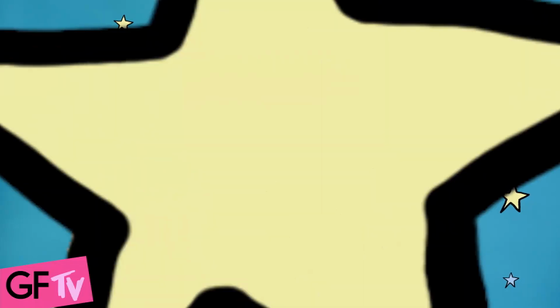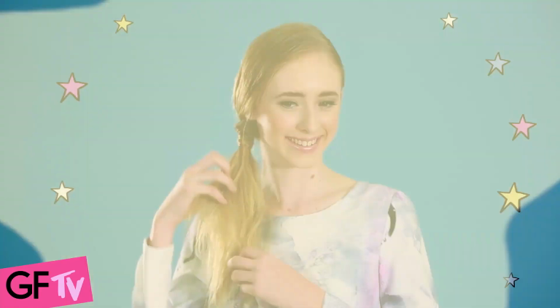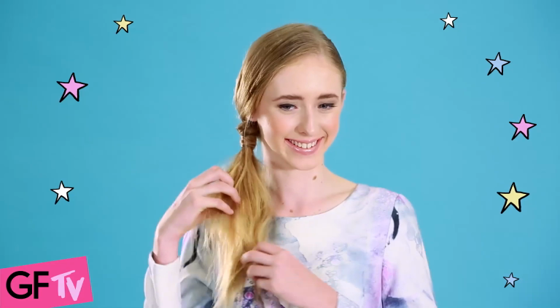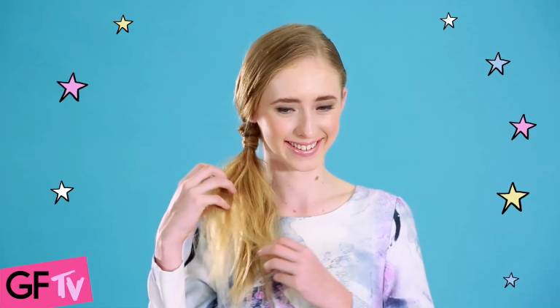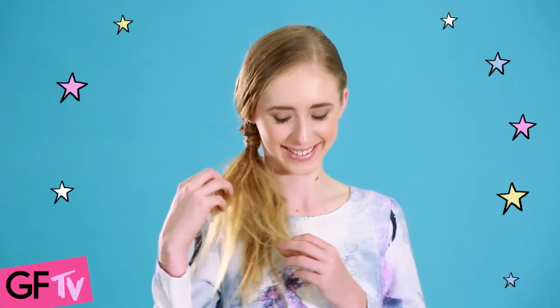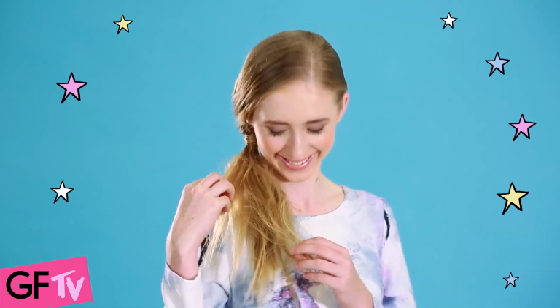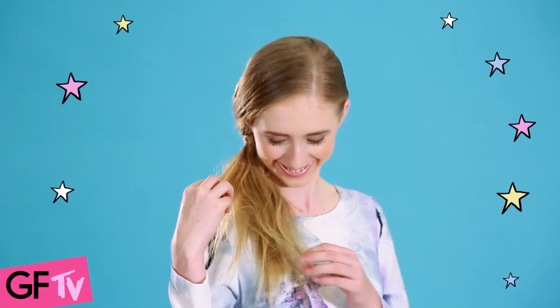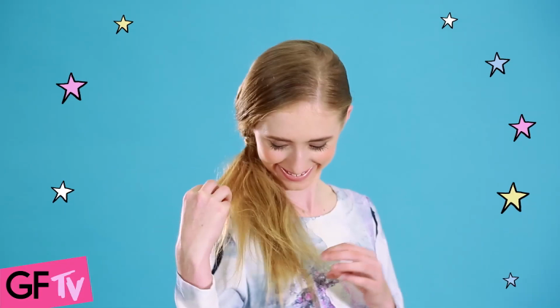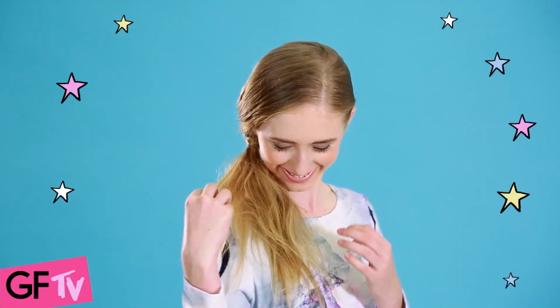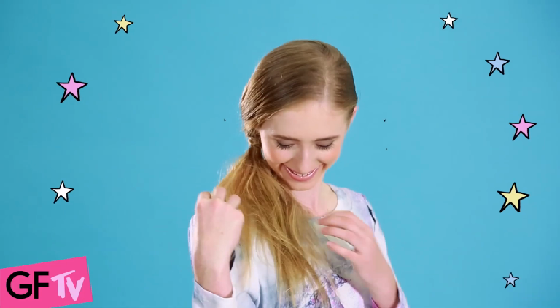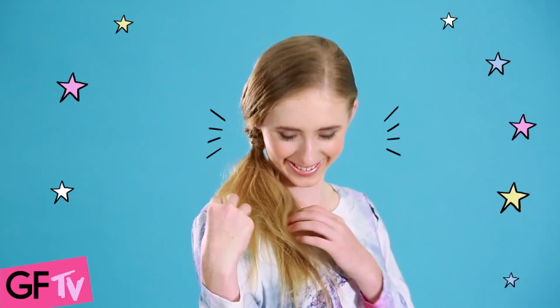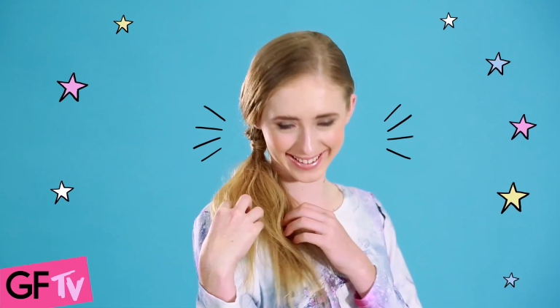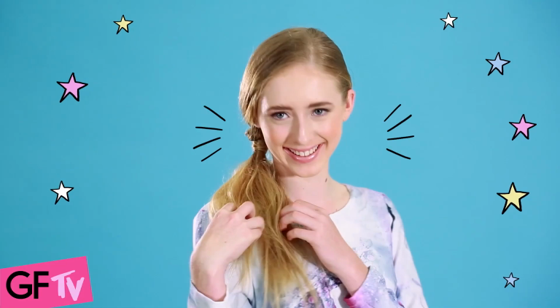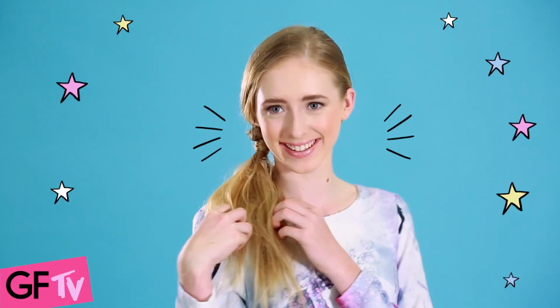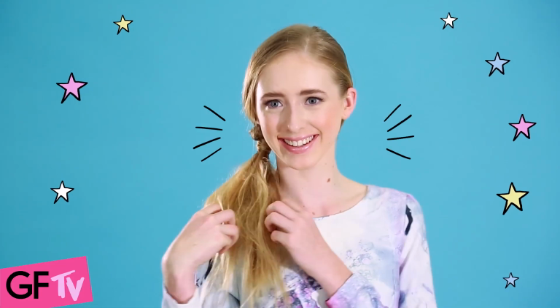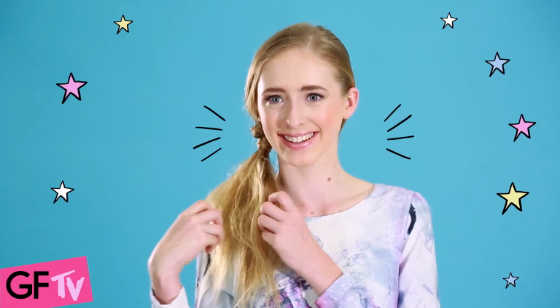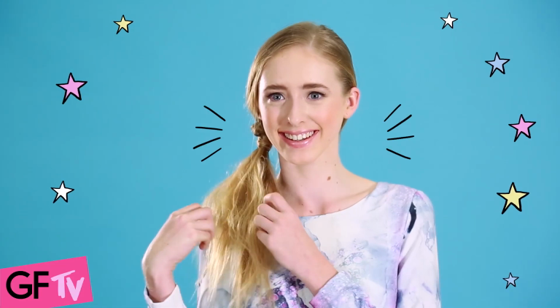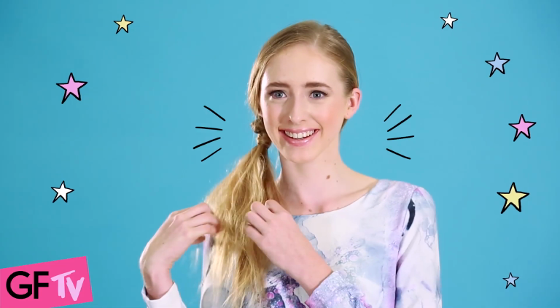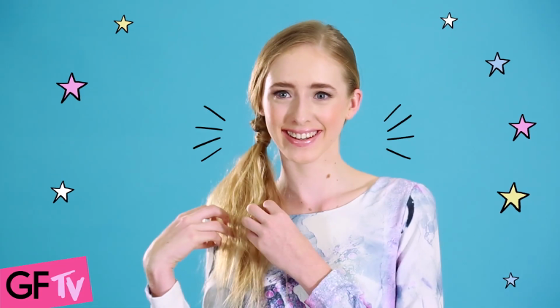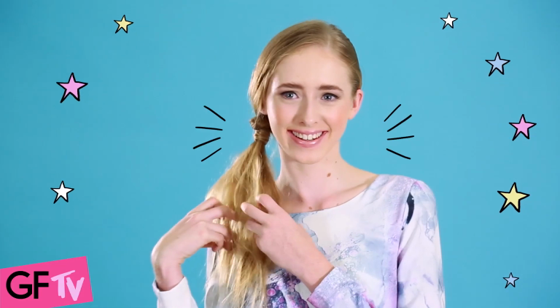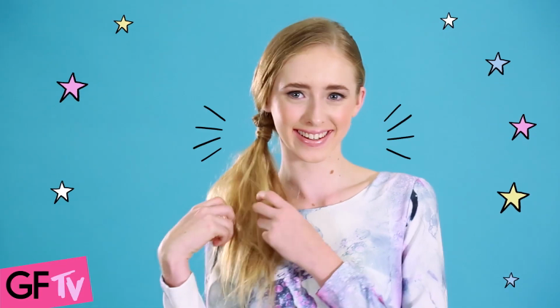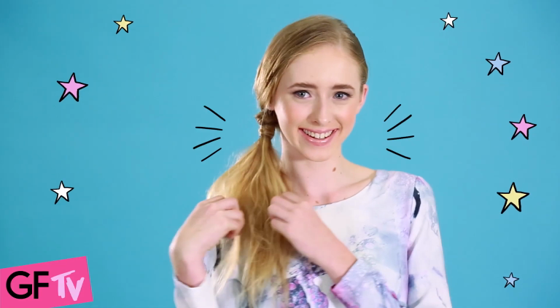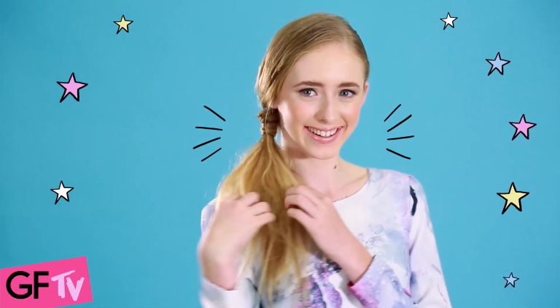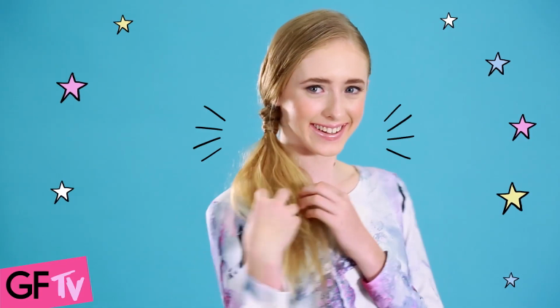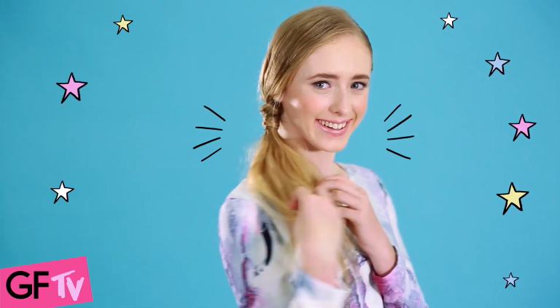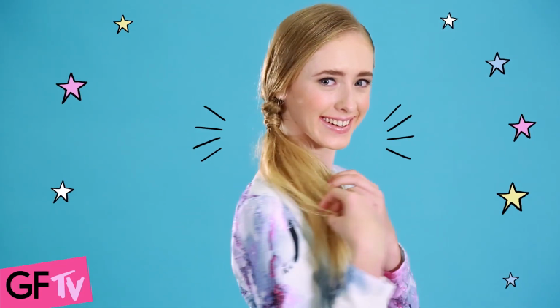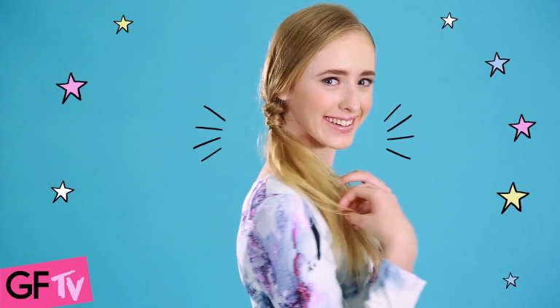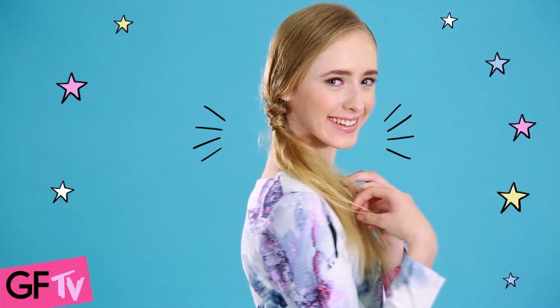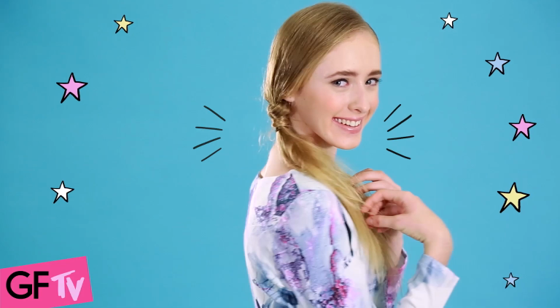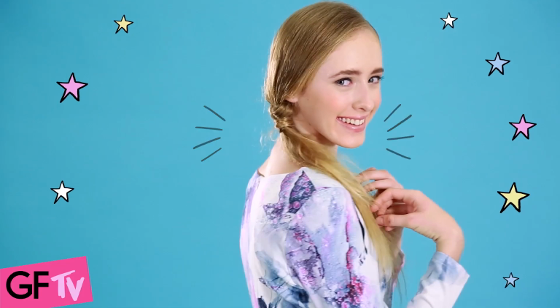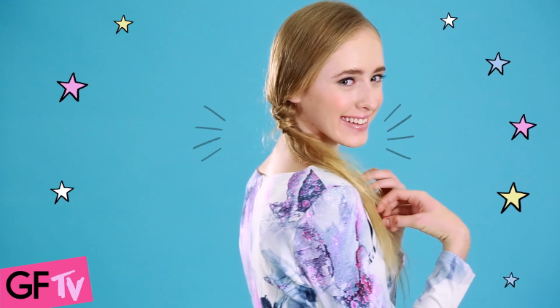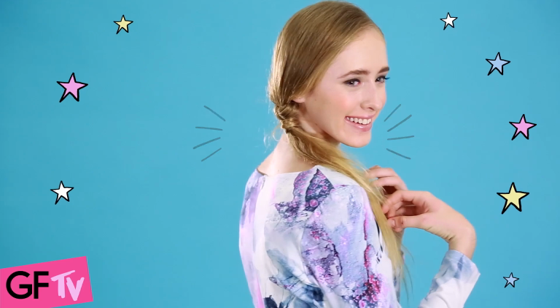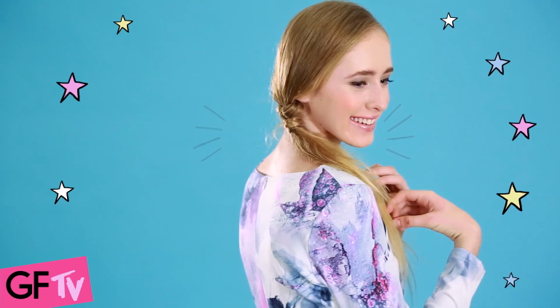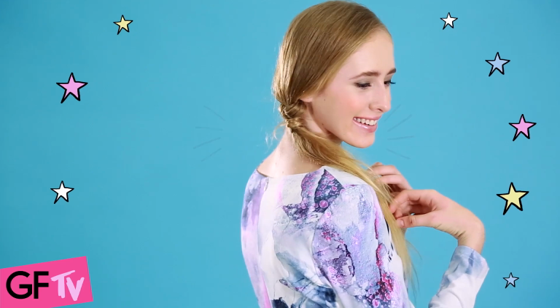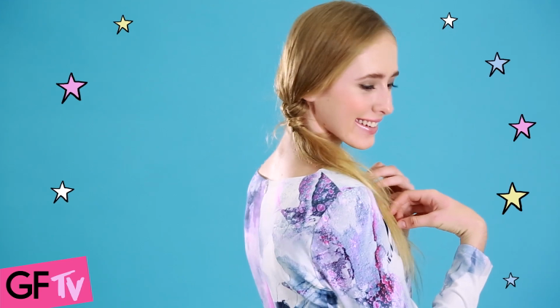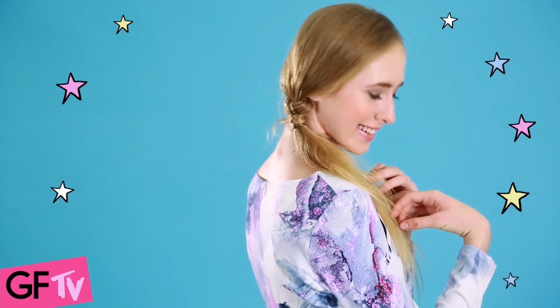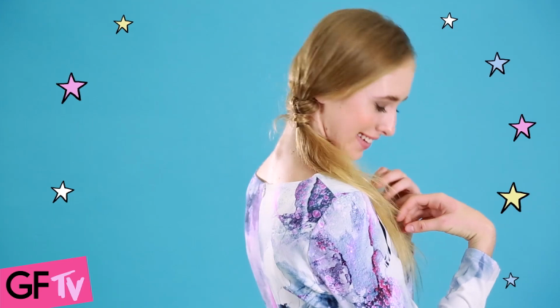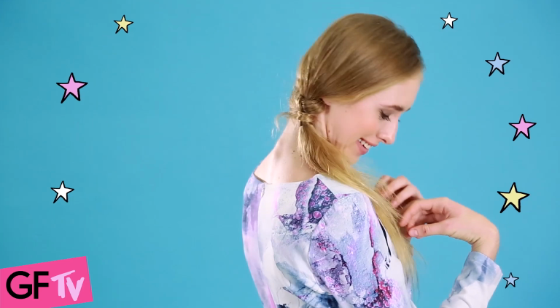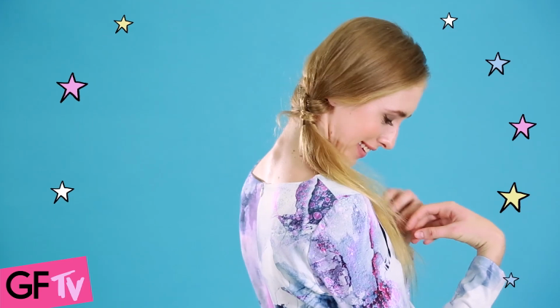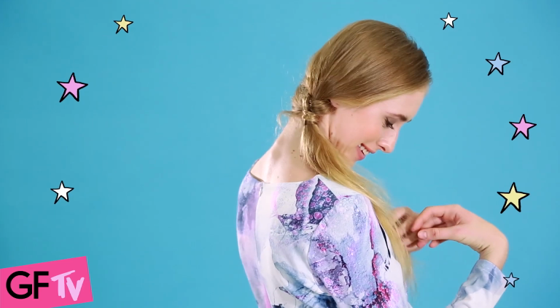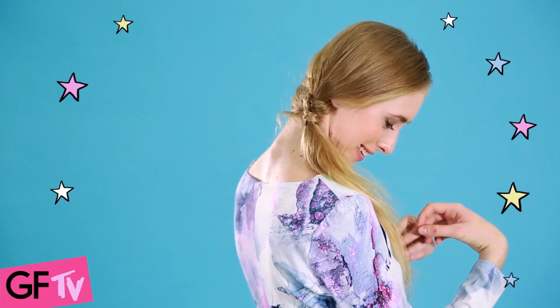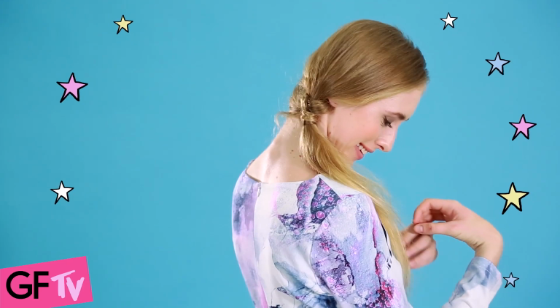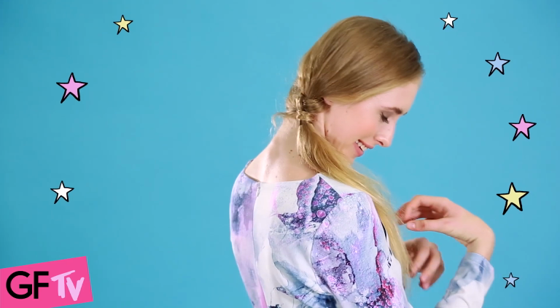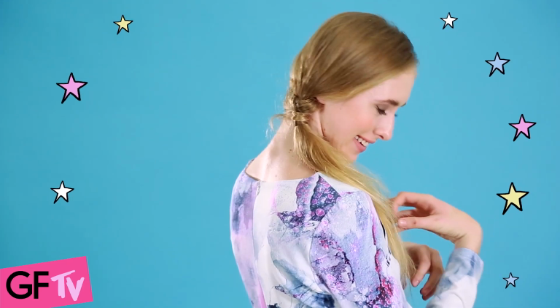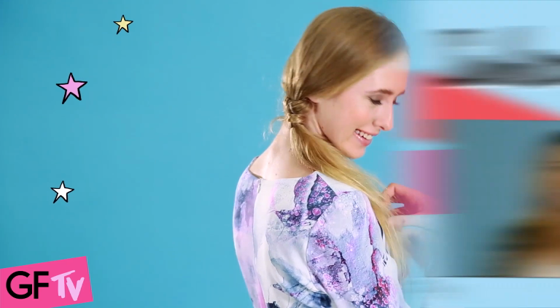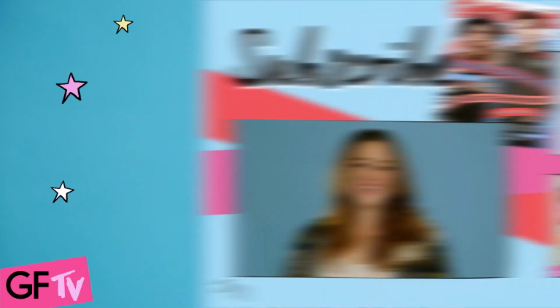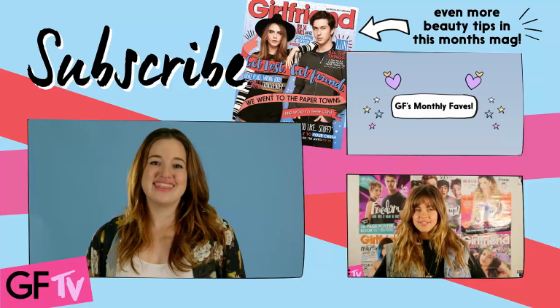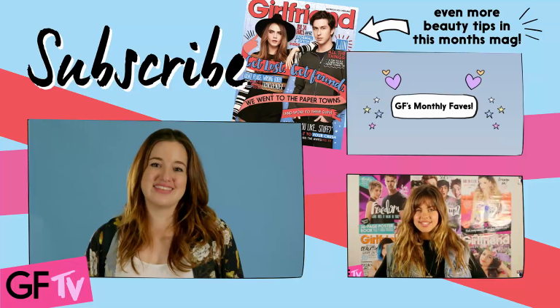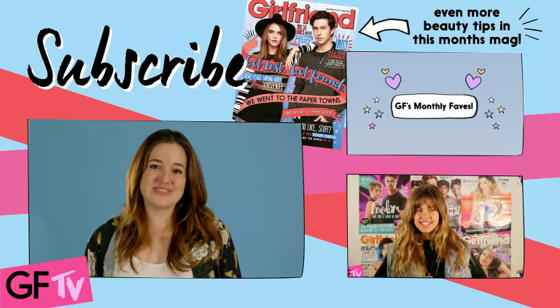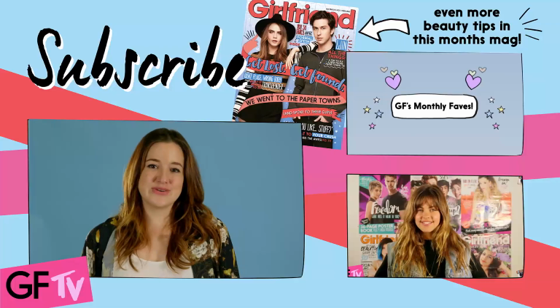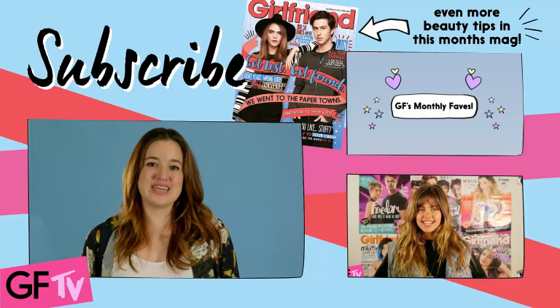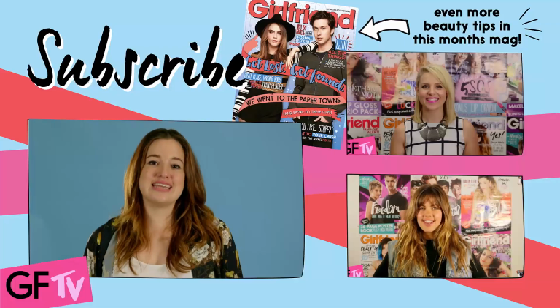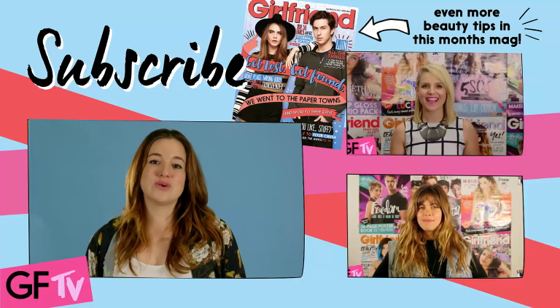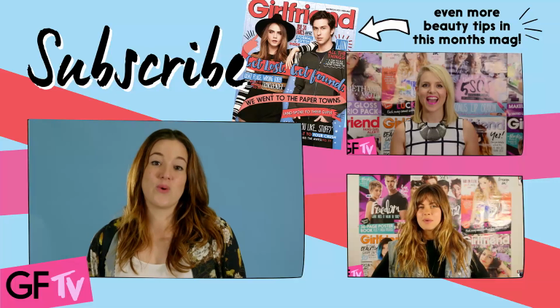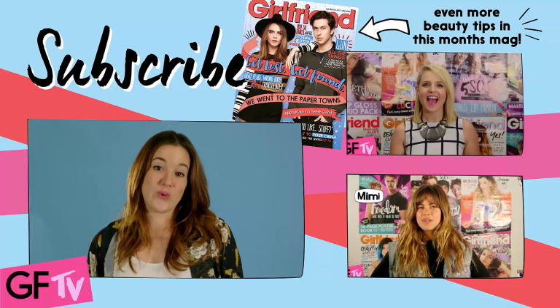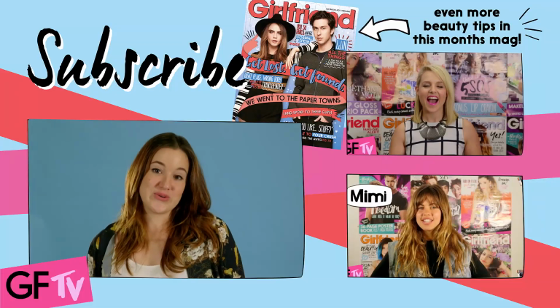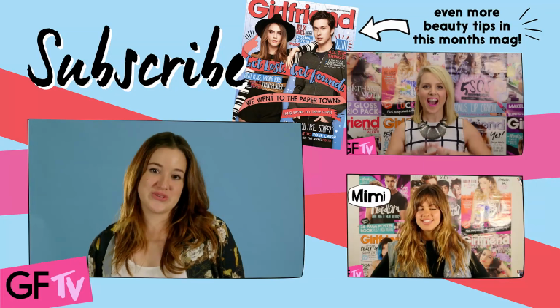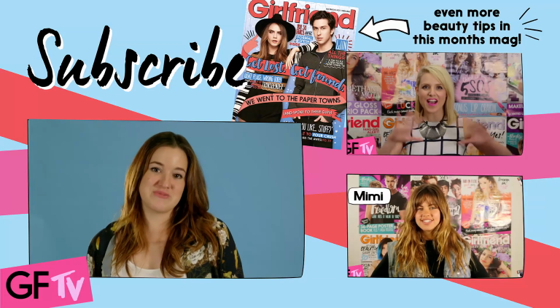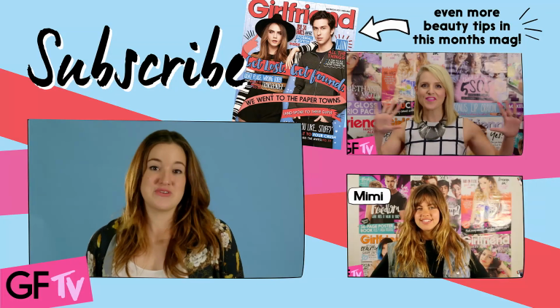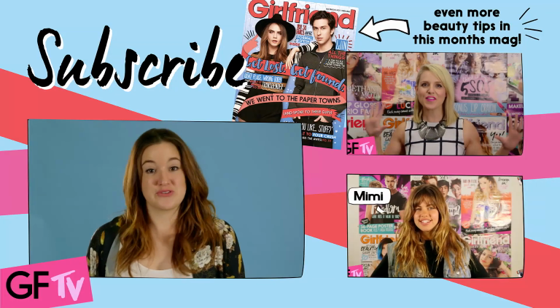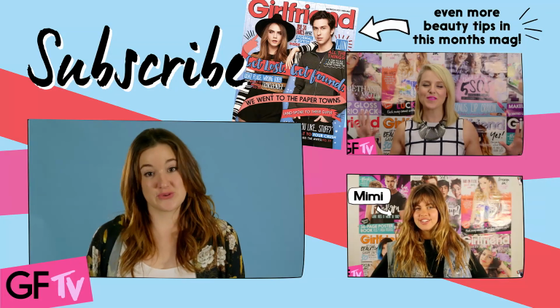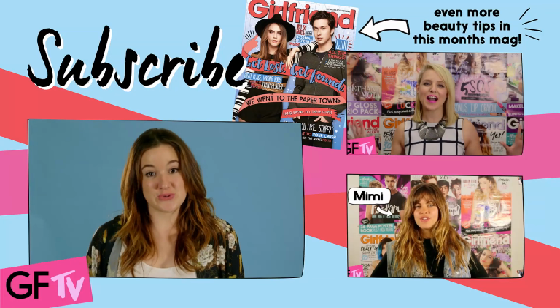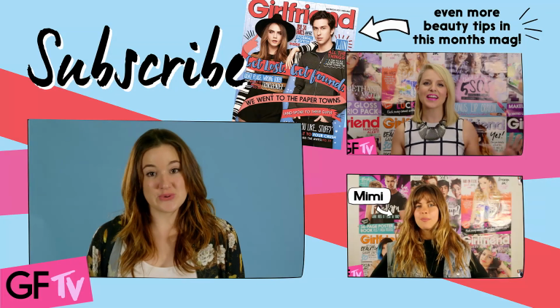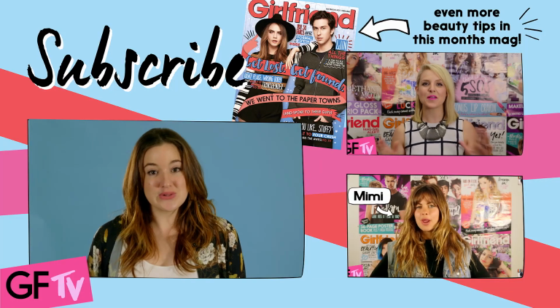Done! See how easy that was? A cool knotted ponytail, perfect for school. This look is awesome for school.